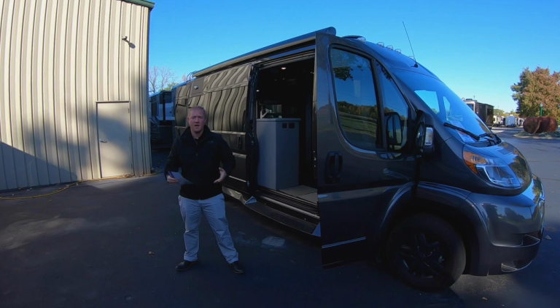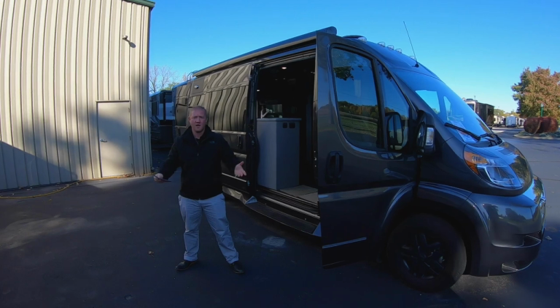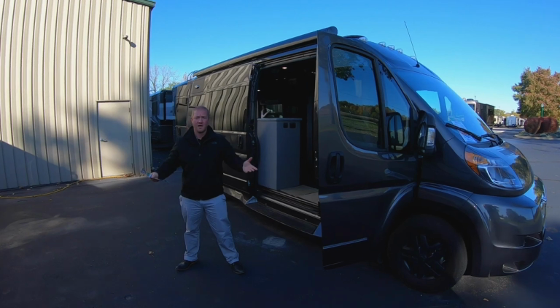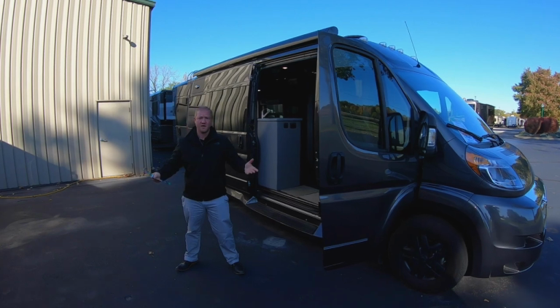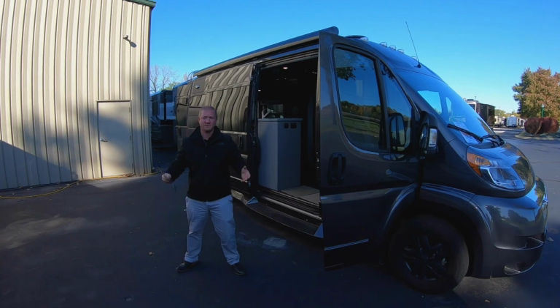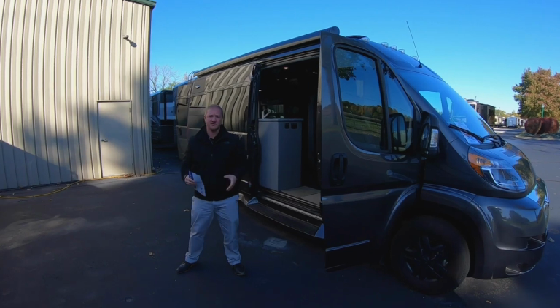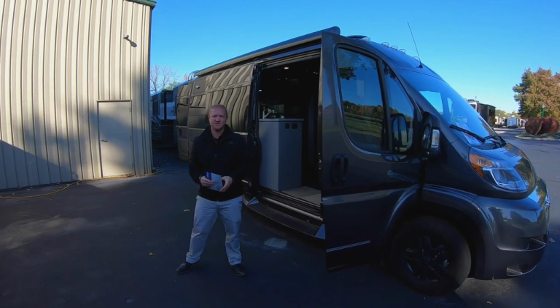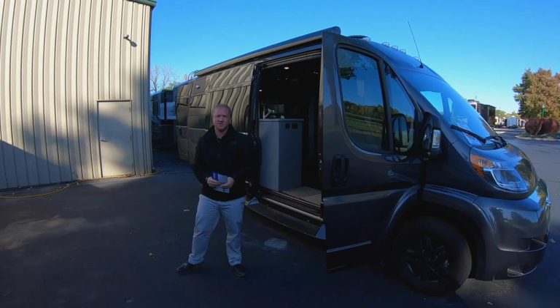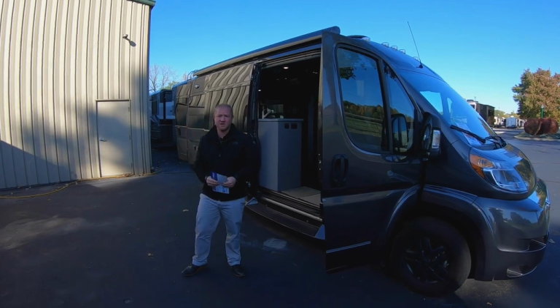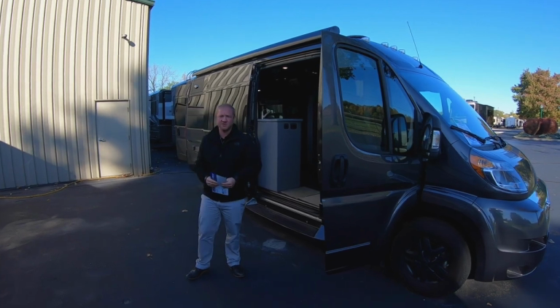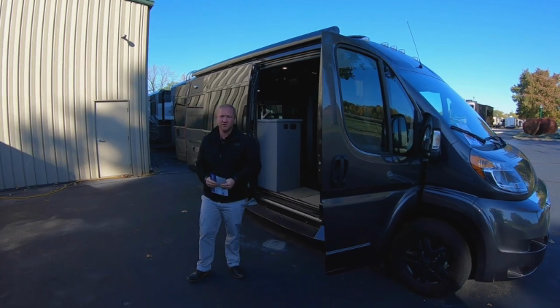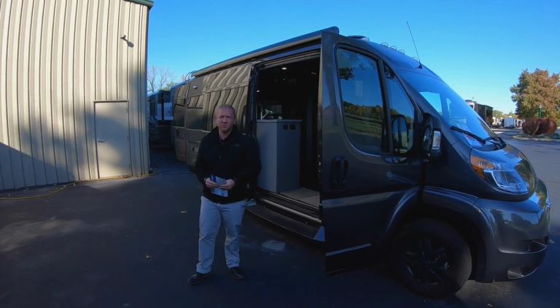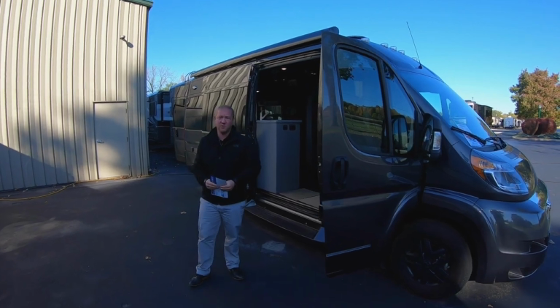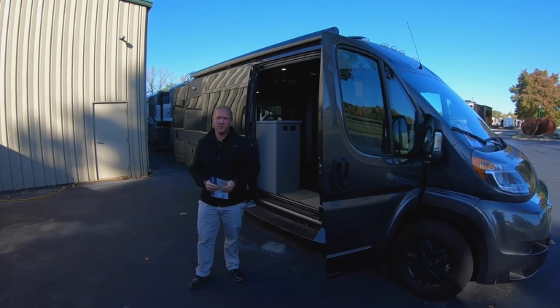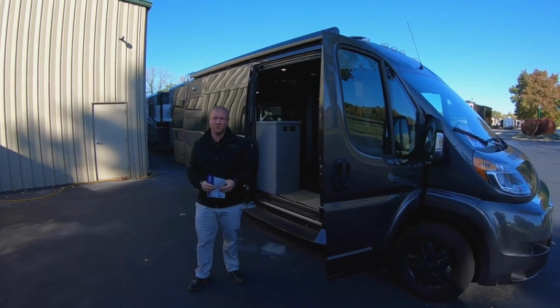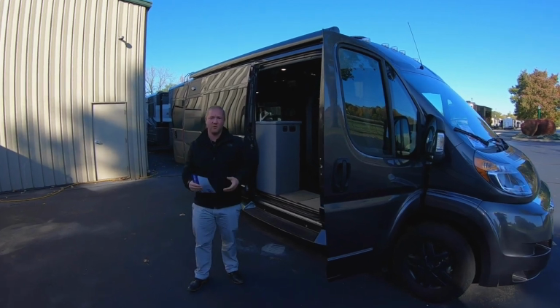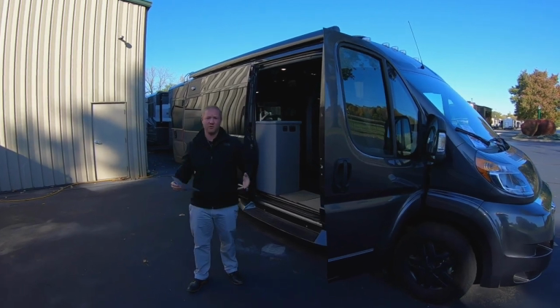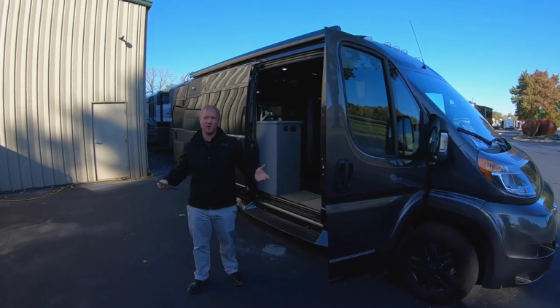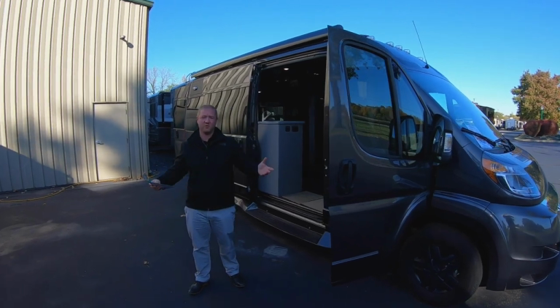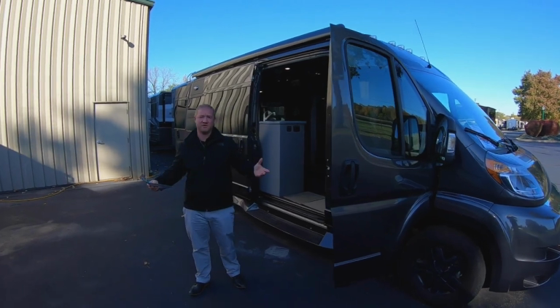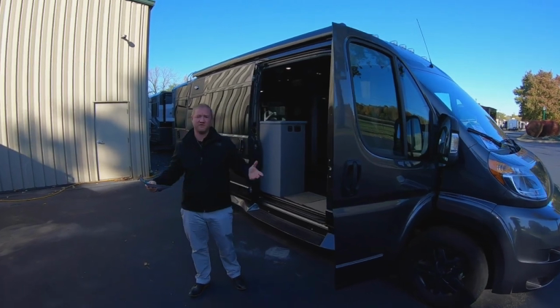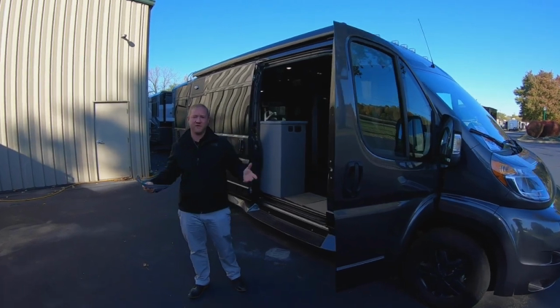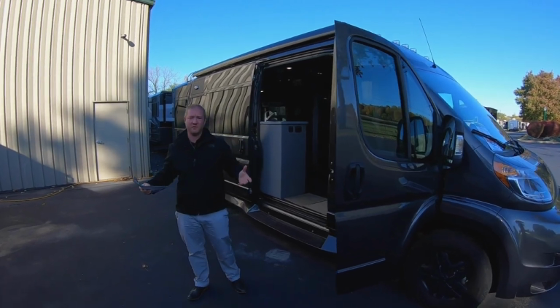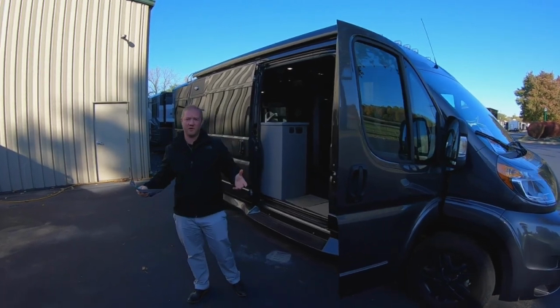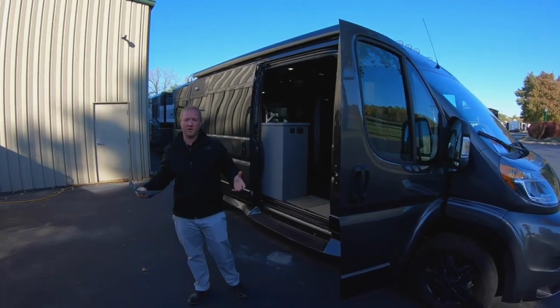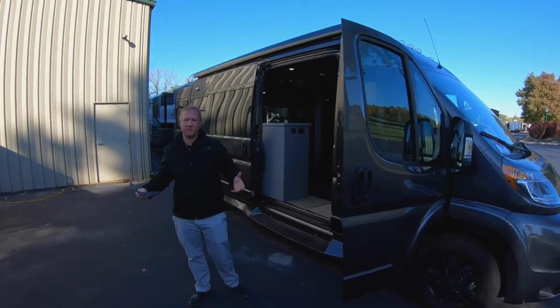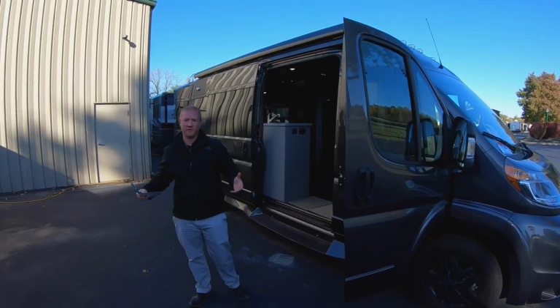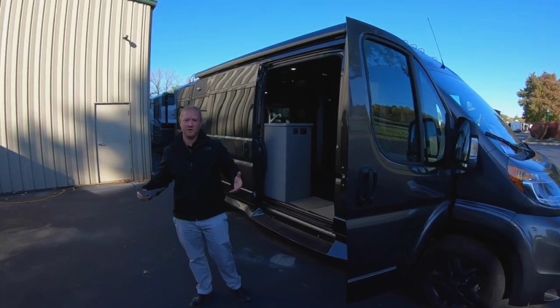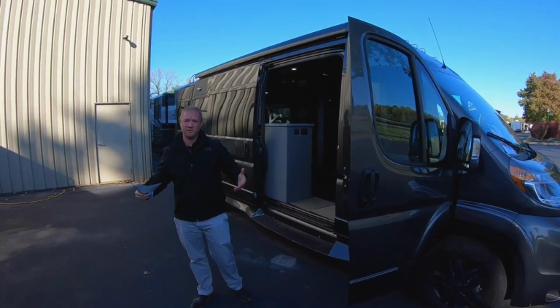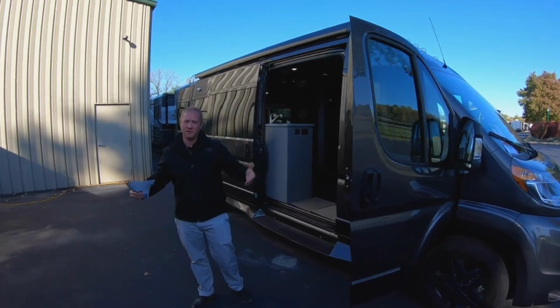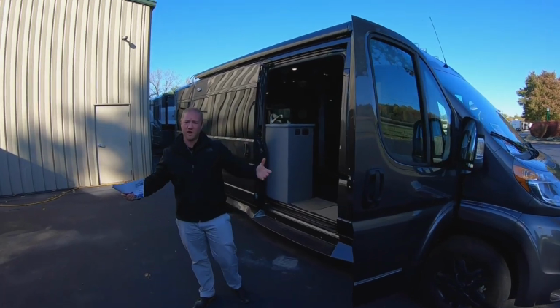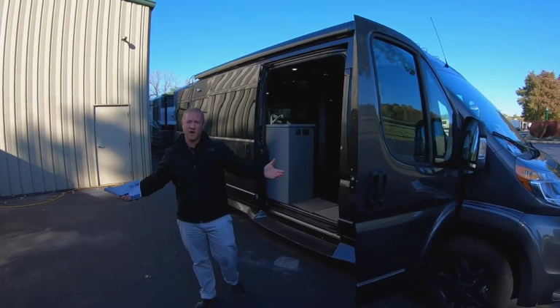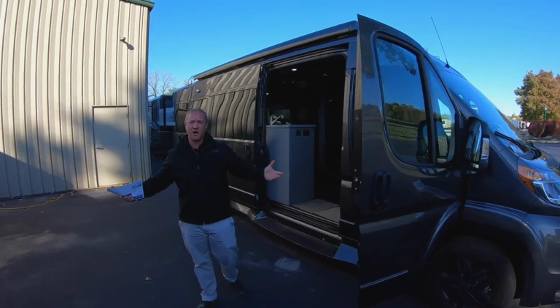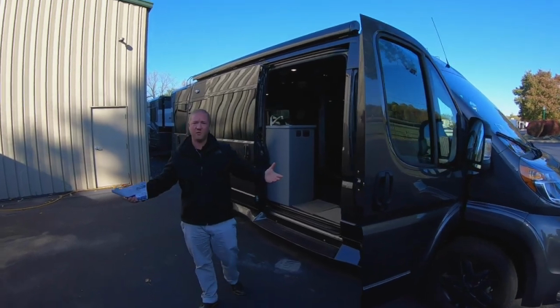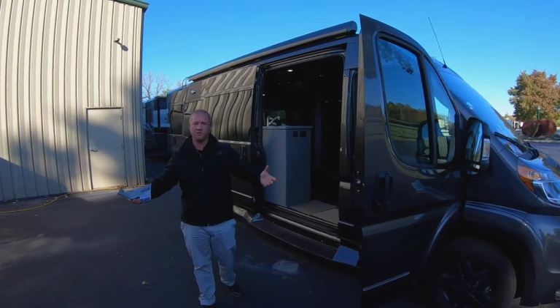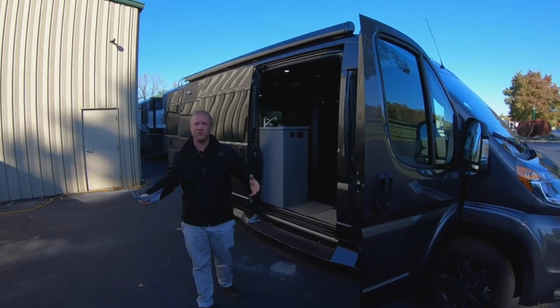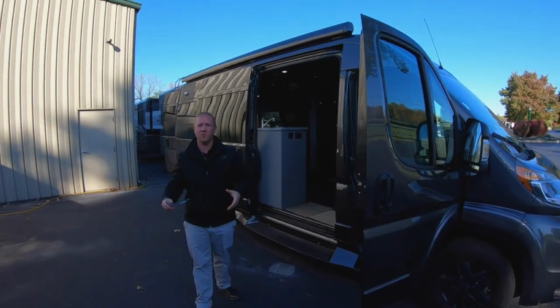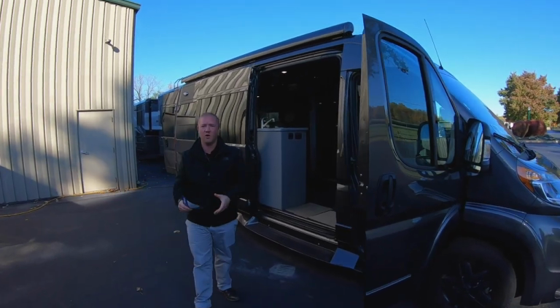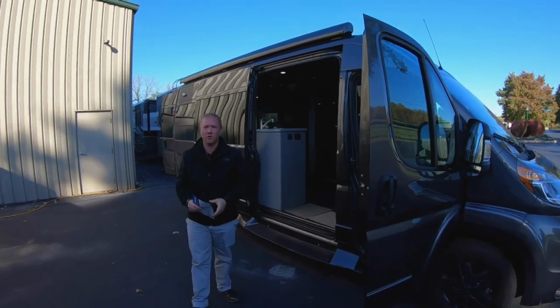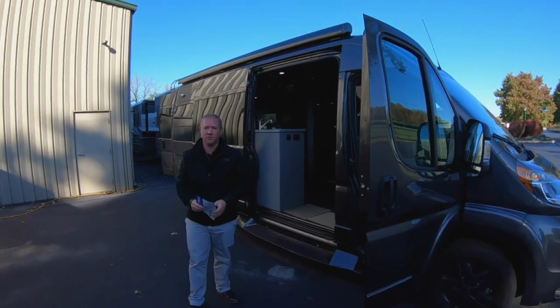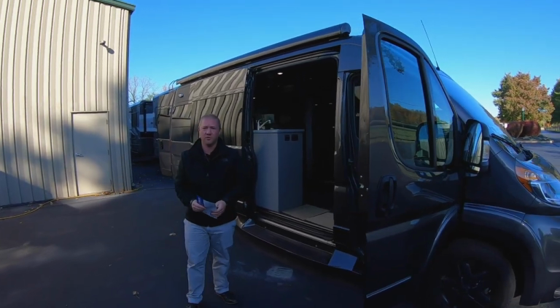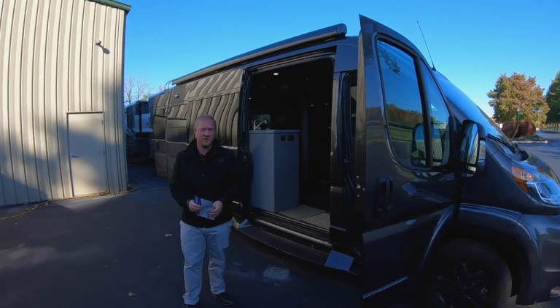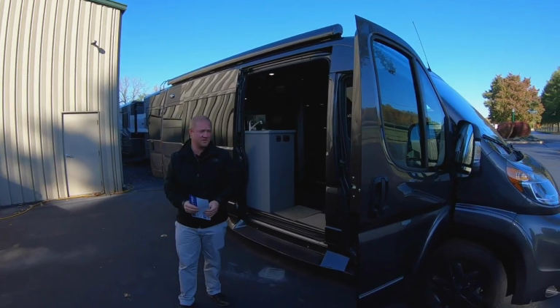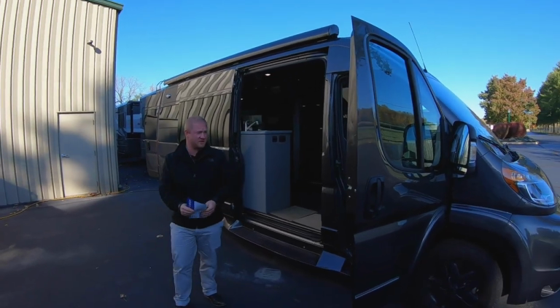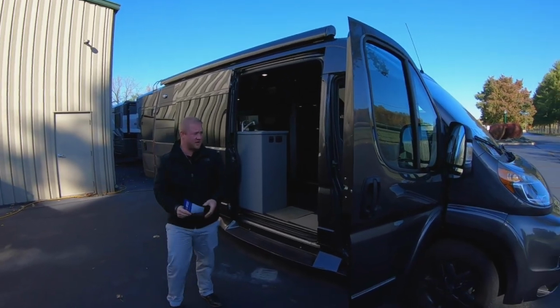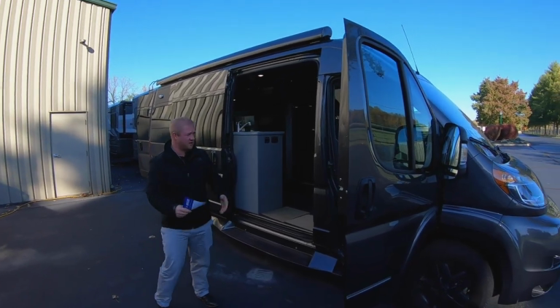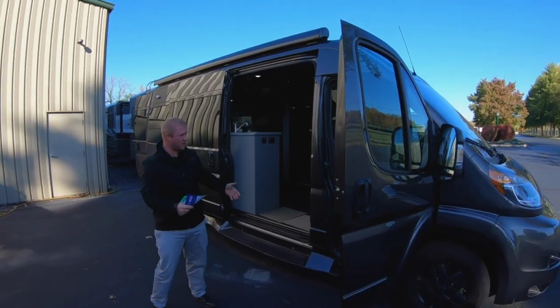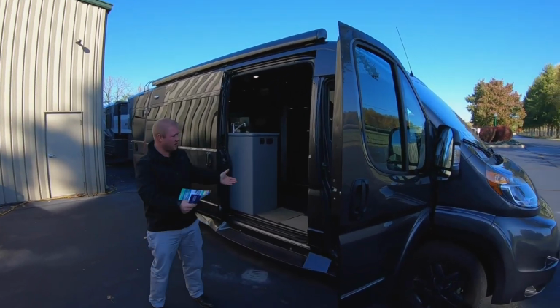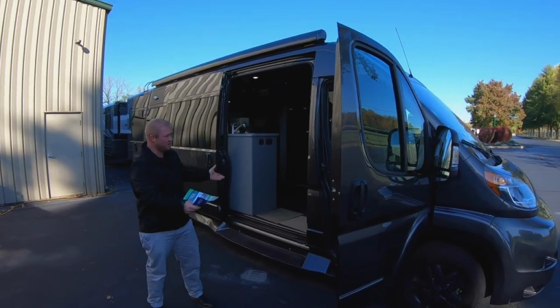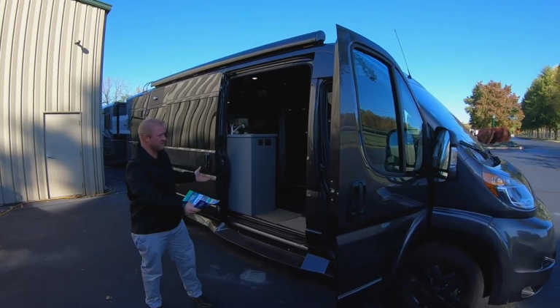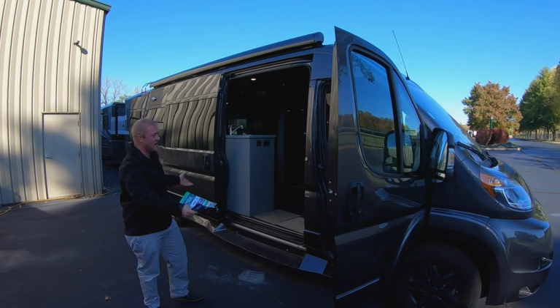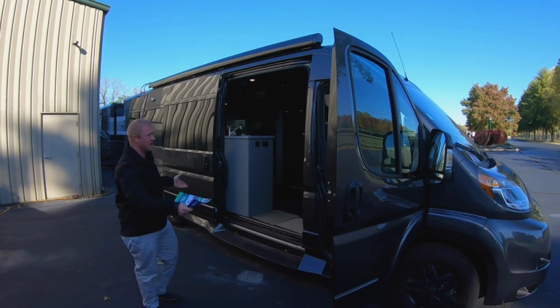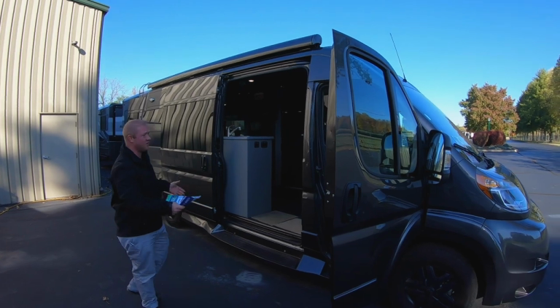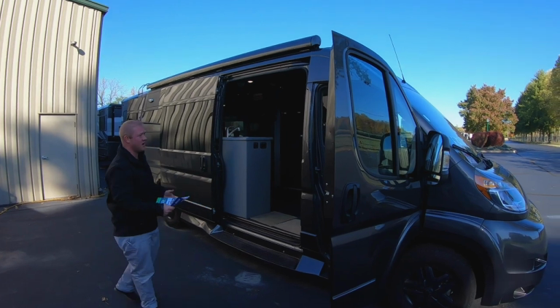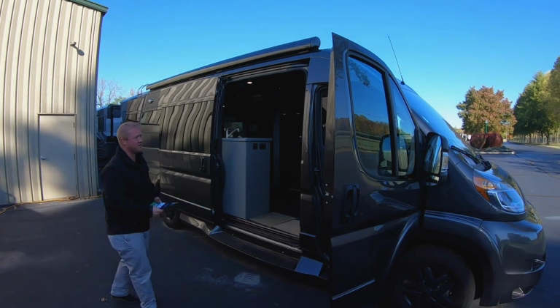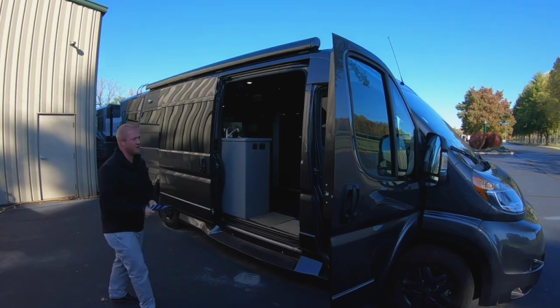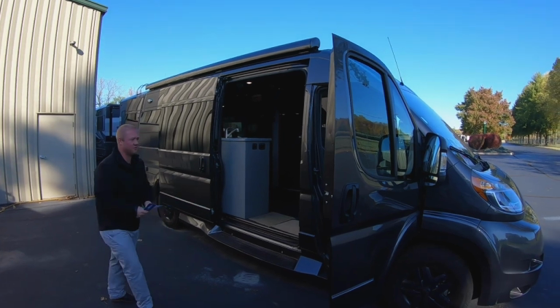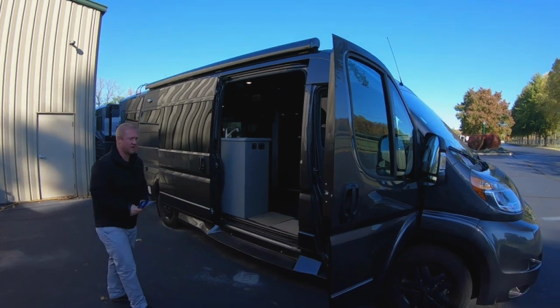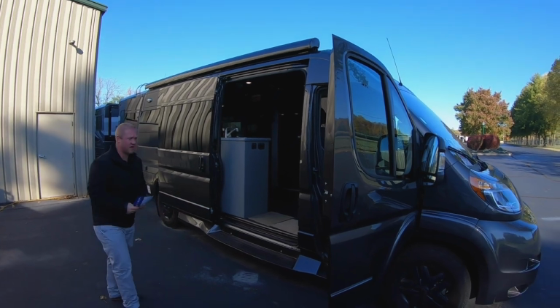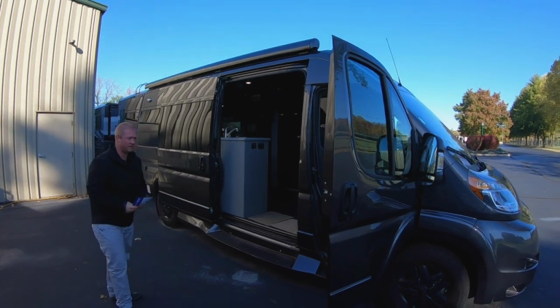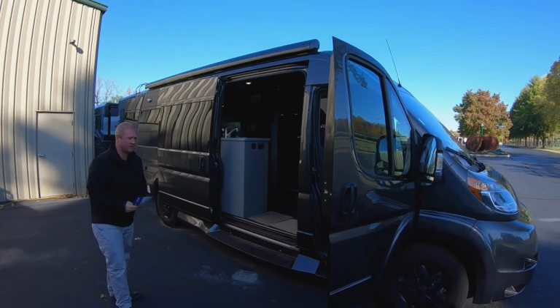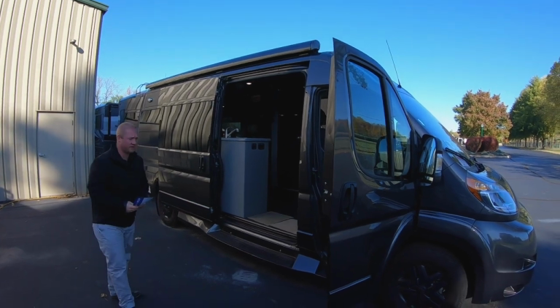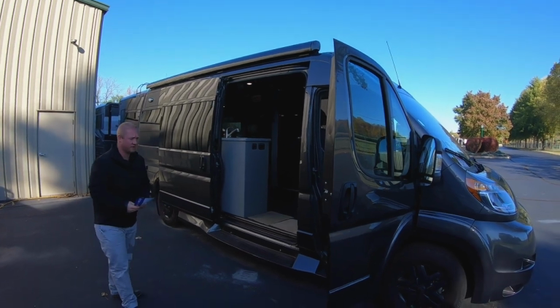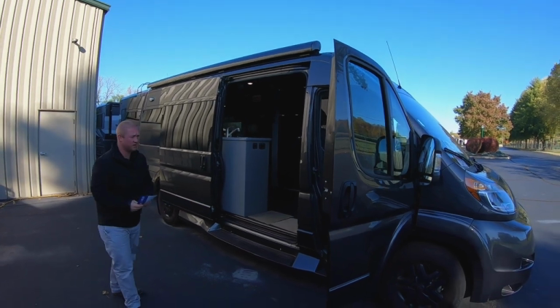Hi guys, this is Jeff Turnipole with Walnut Ridge Family RV. We're doing a walk-through Wednesday on this IROC that we have here.